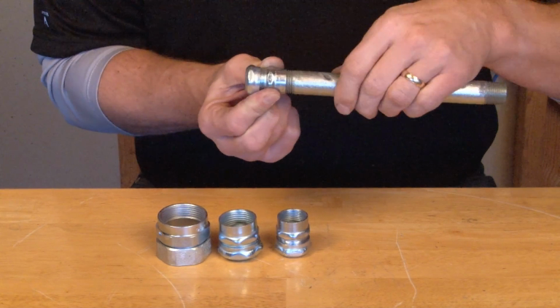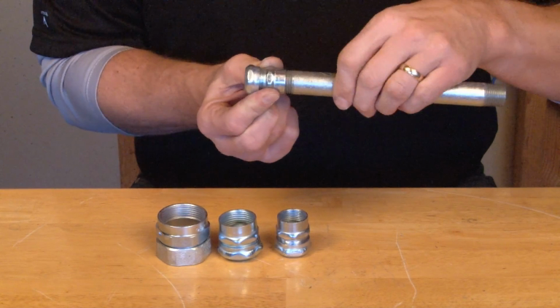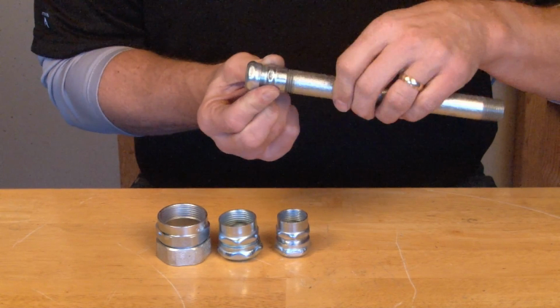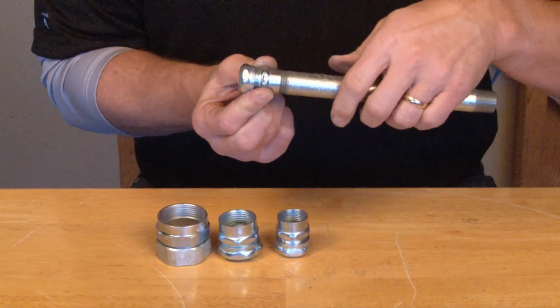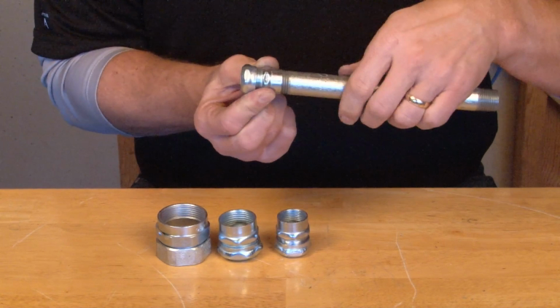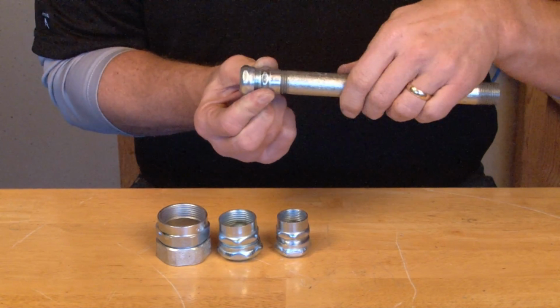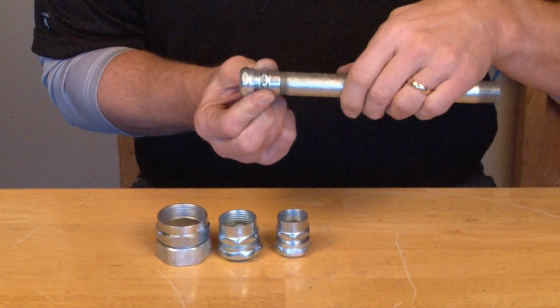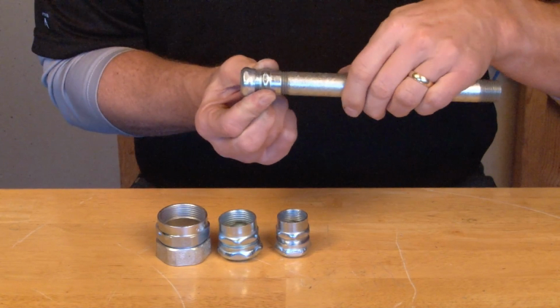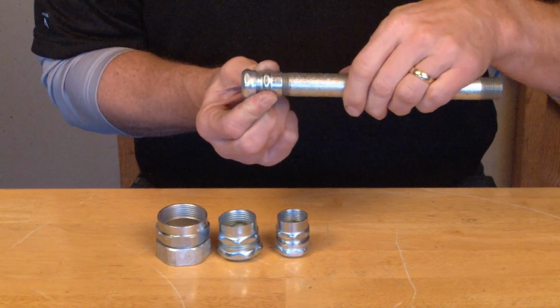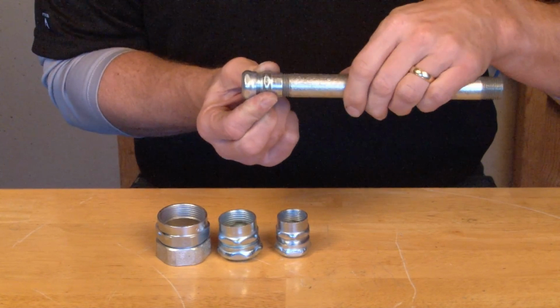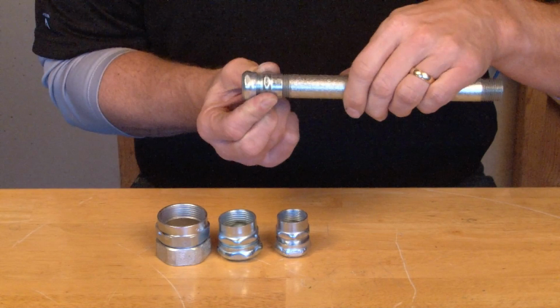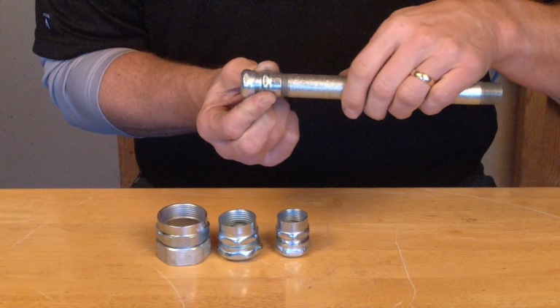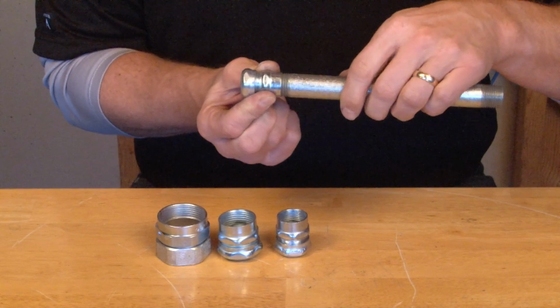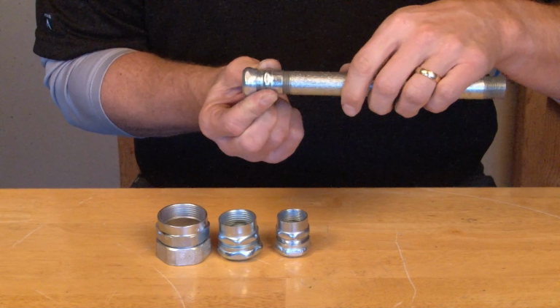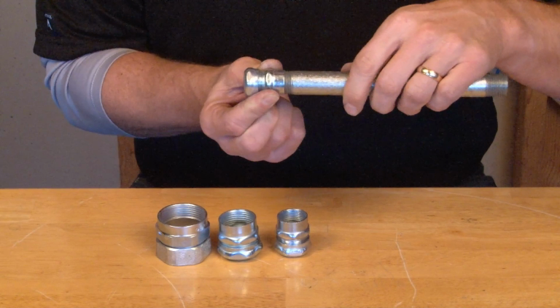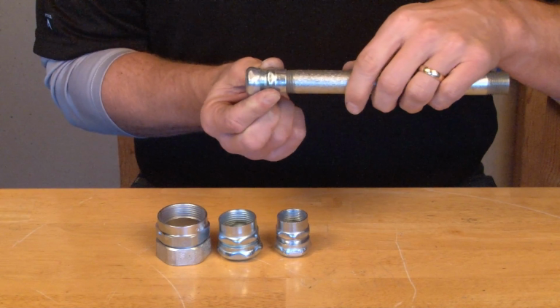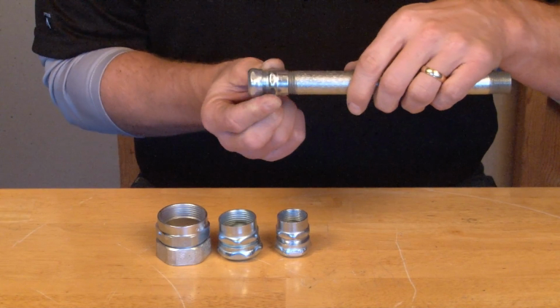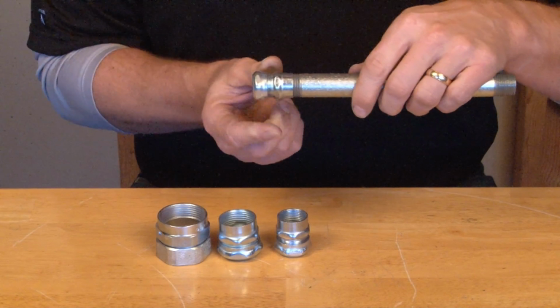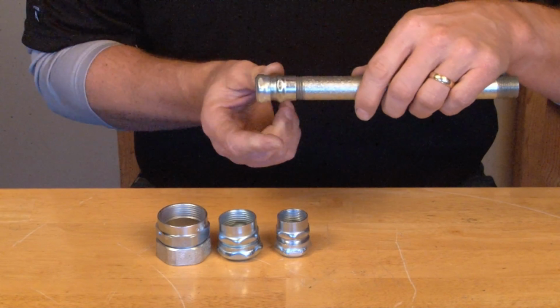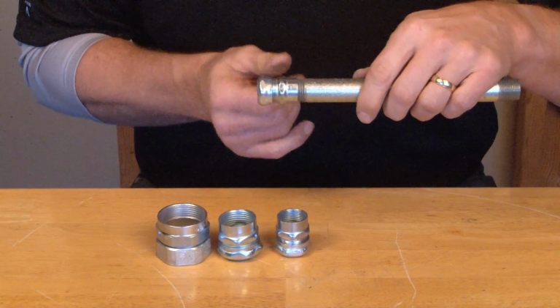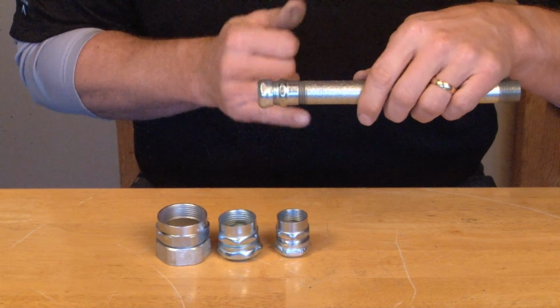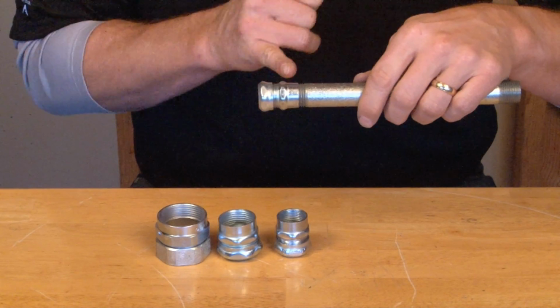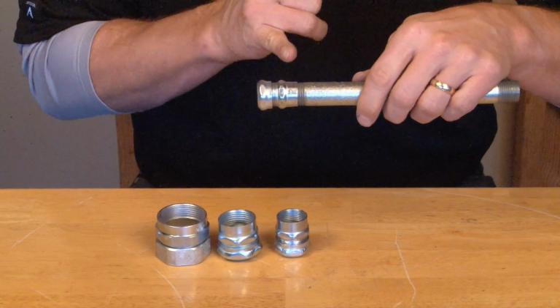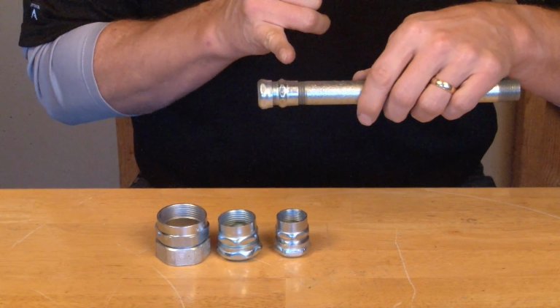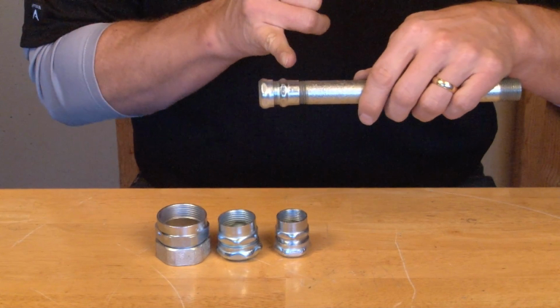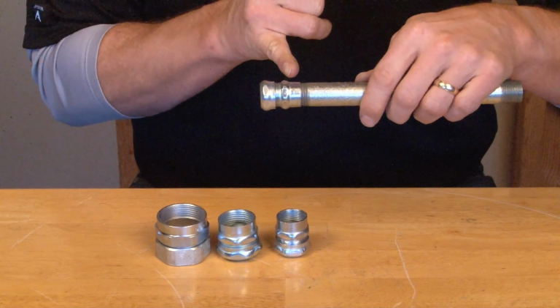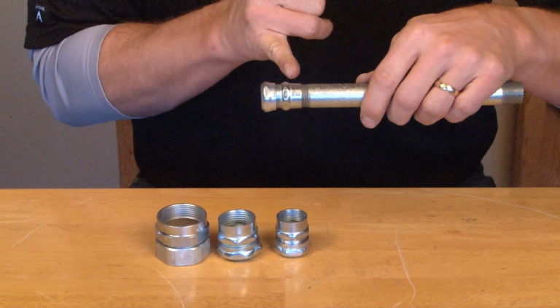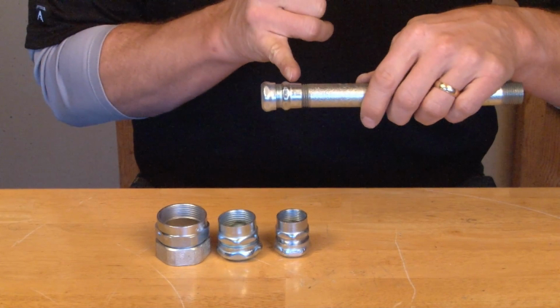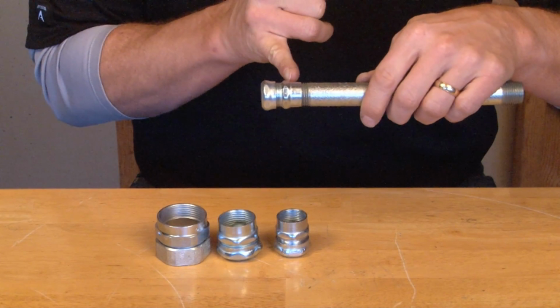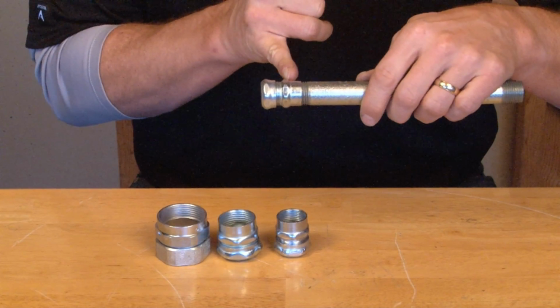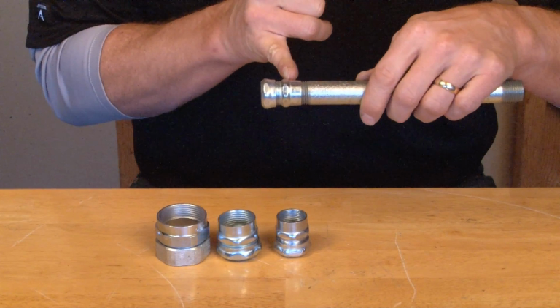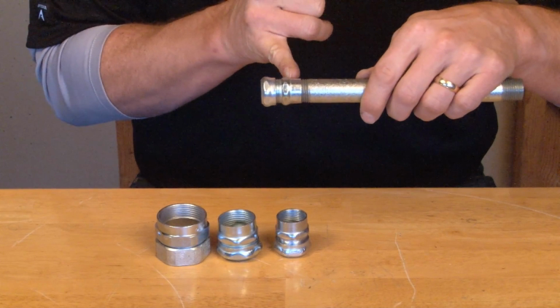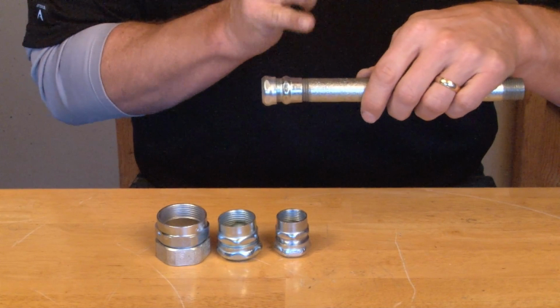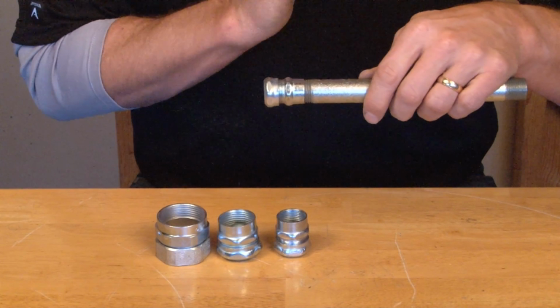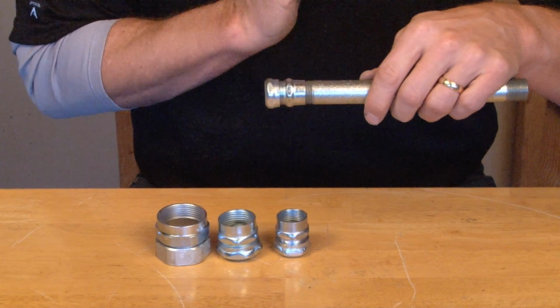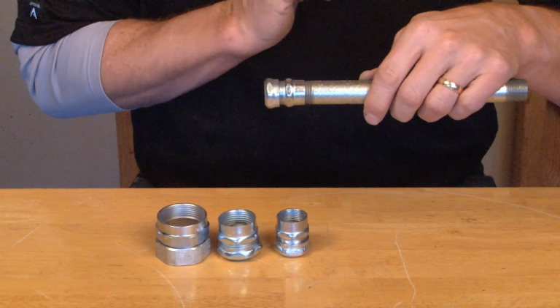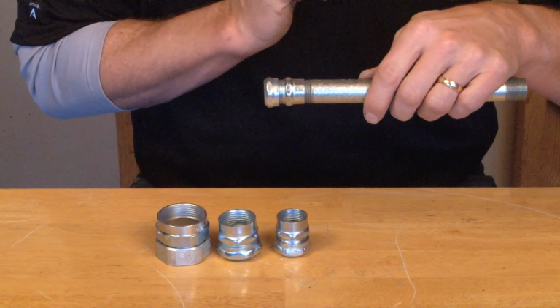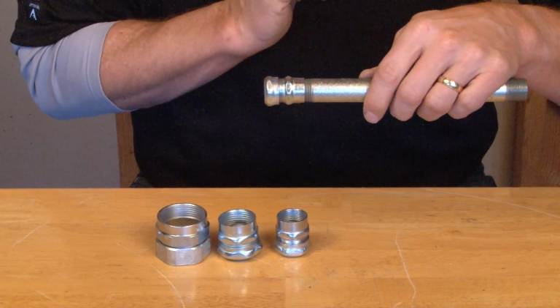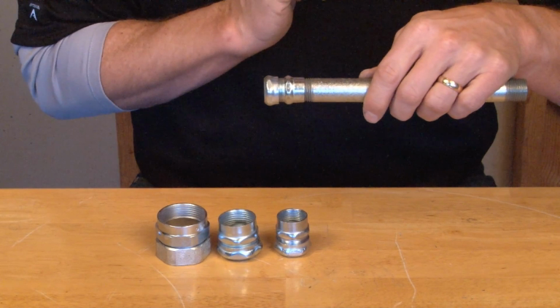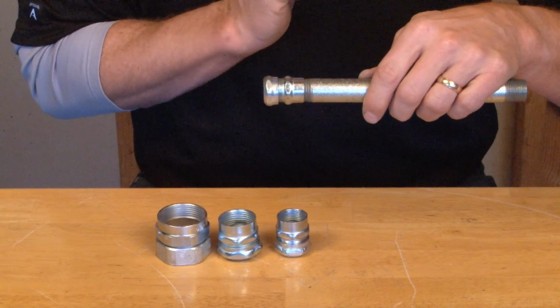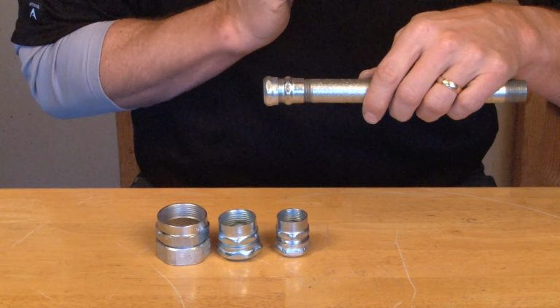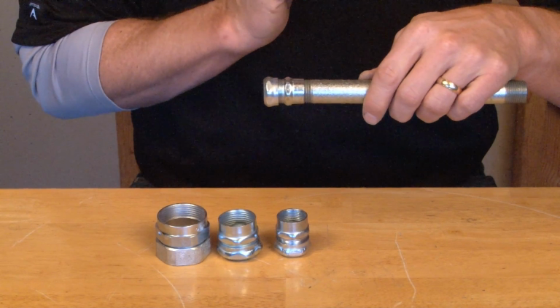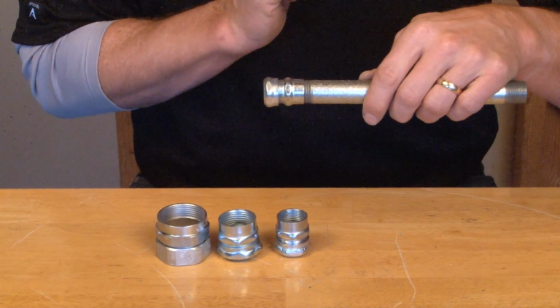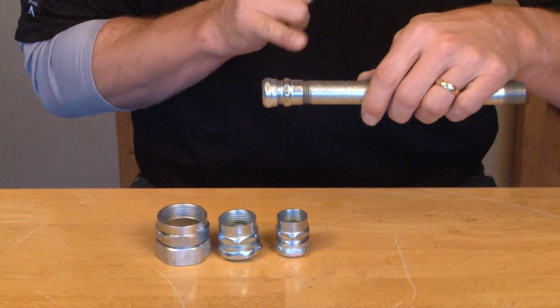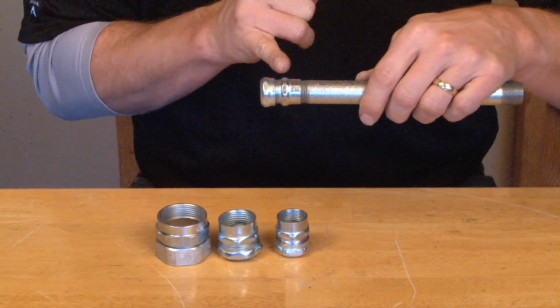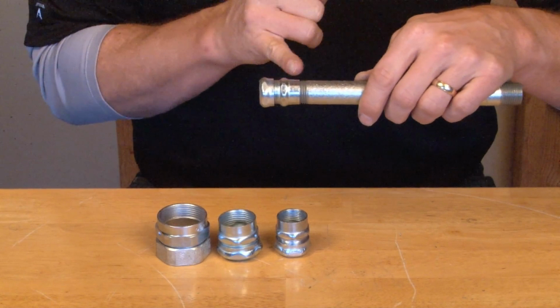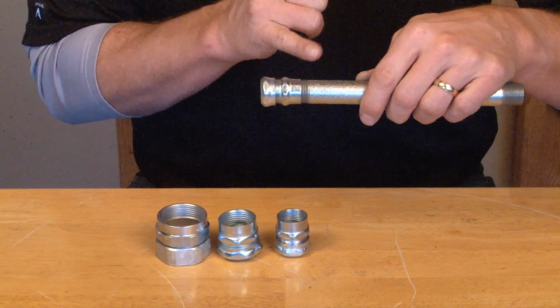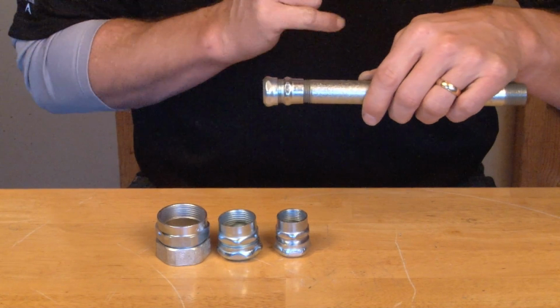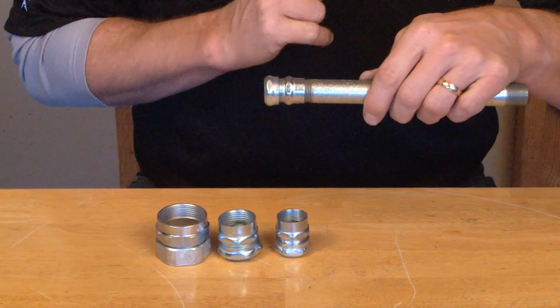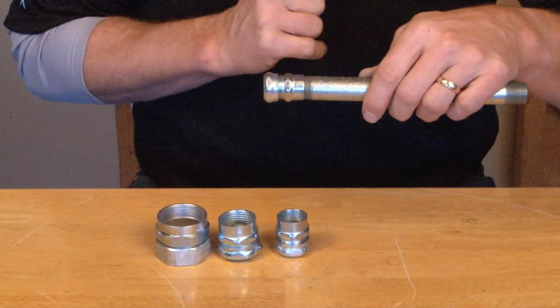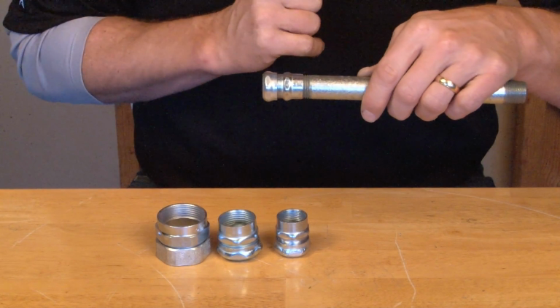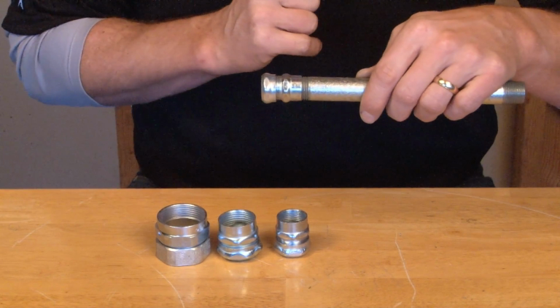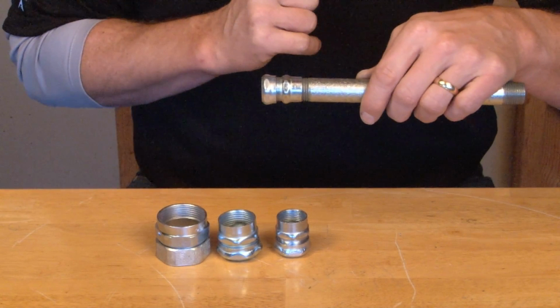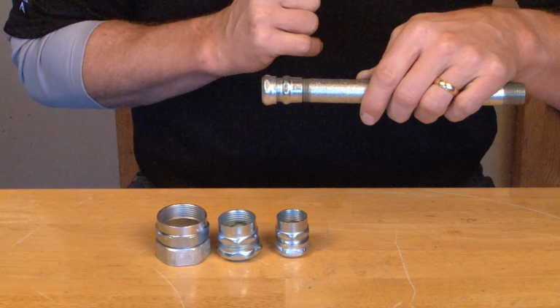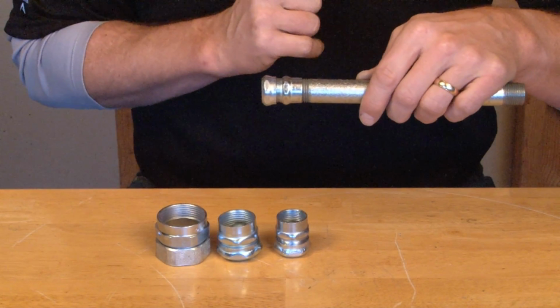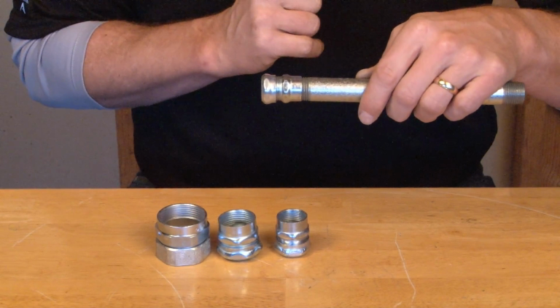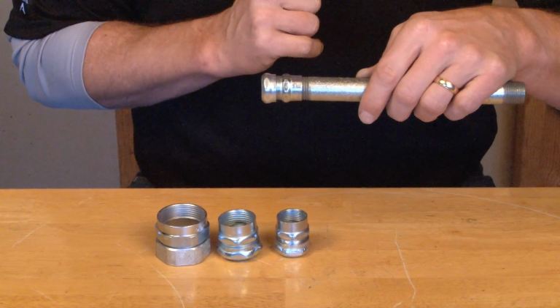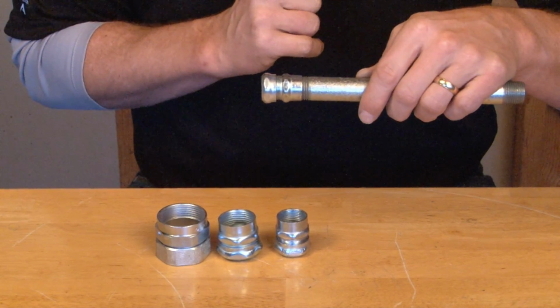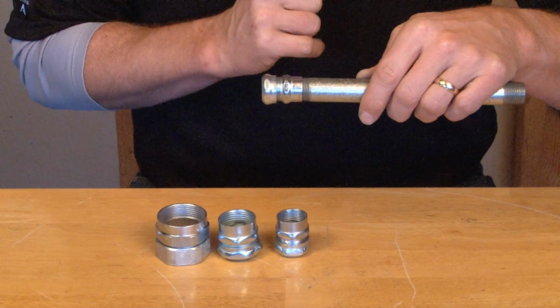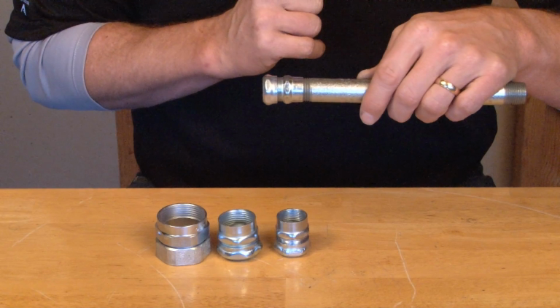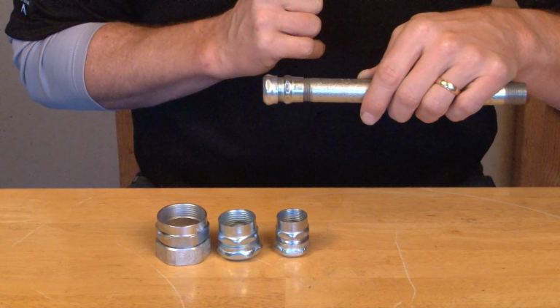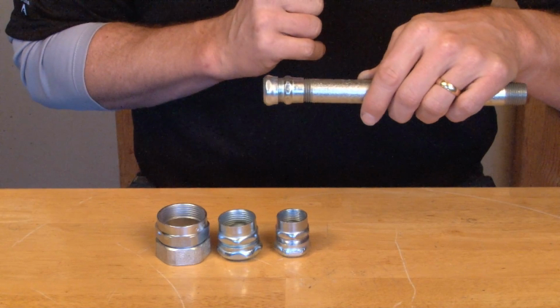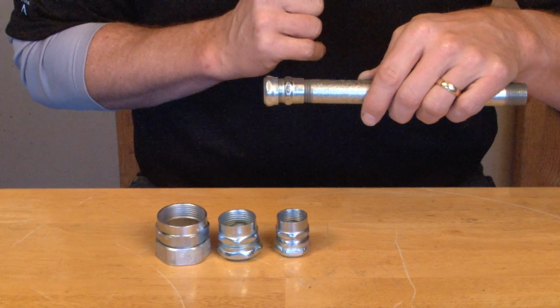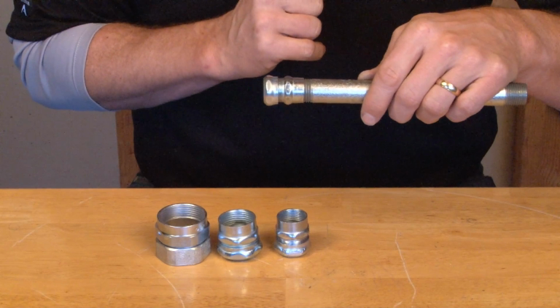Once you screw in the threaded rigid conduit, it hits a natural stop on the inside and secures it quick and easy.